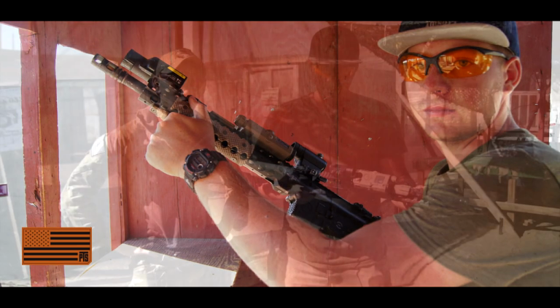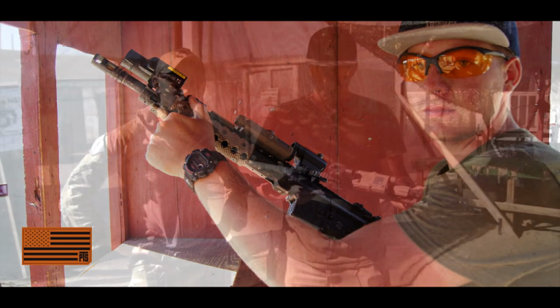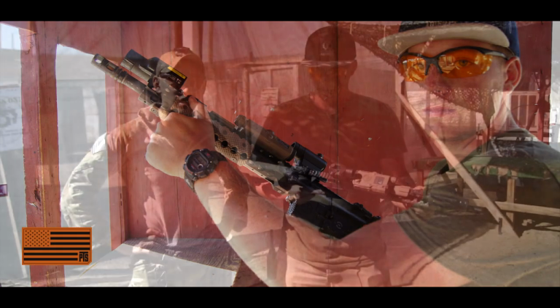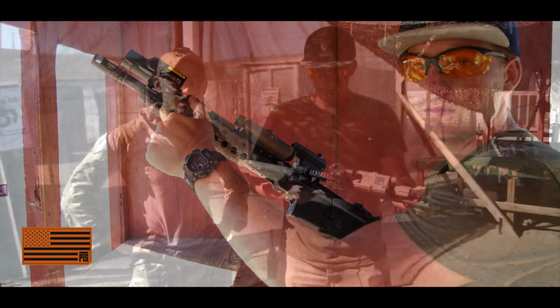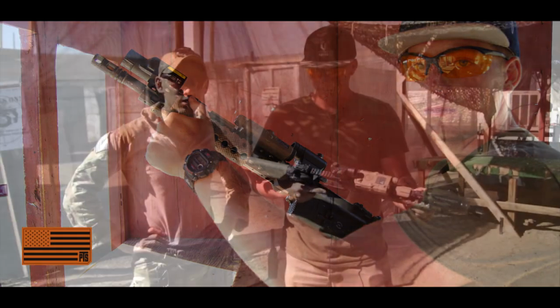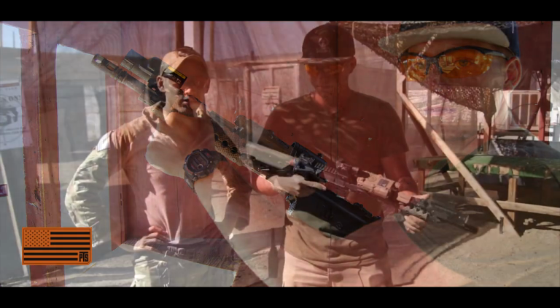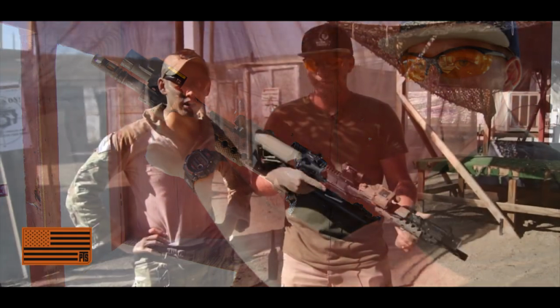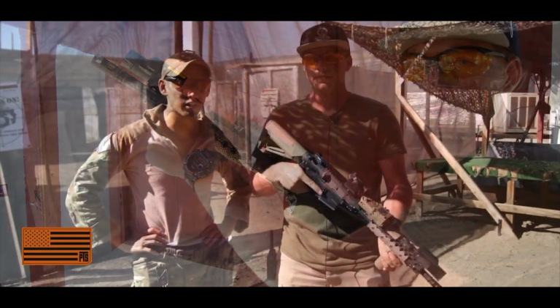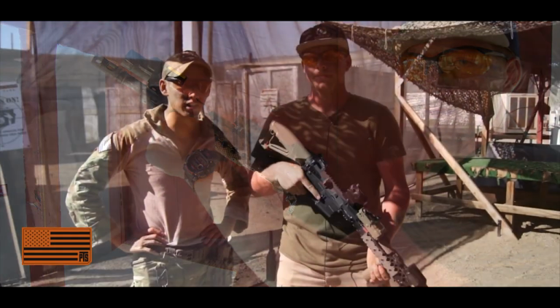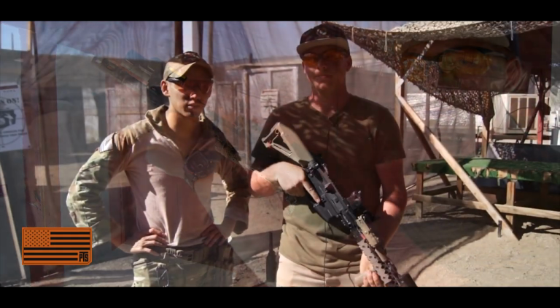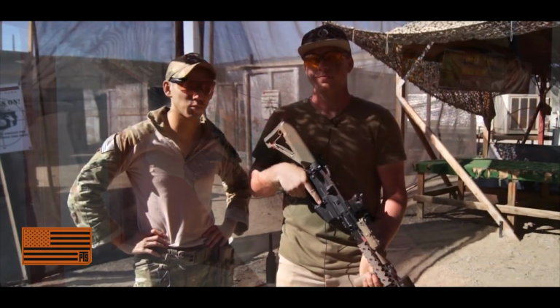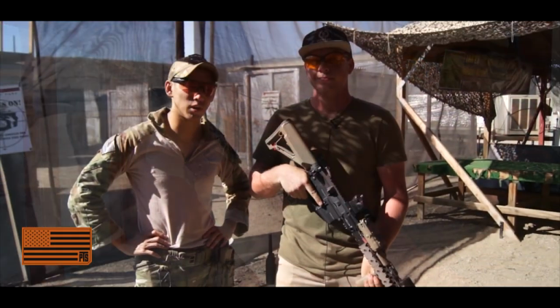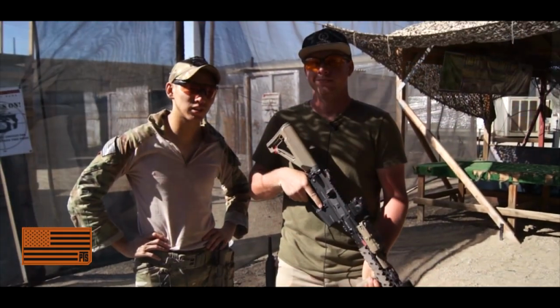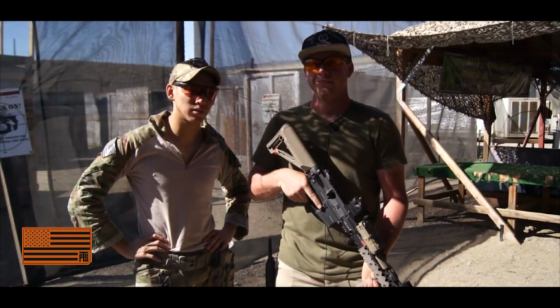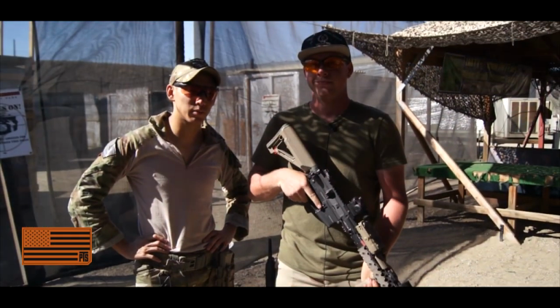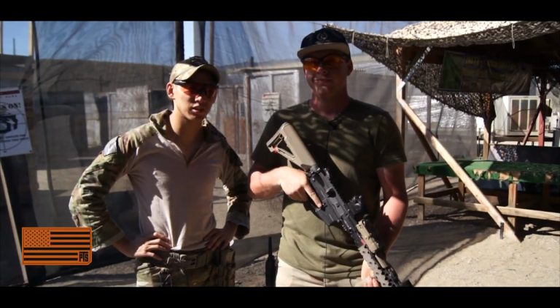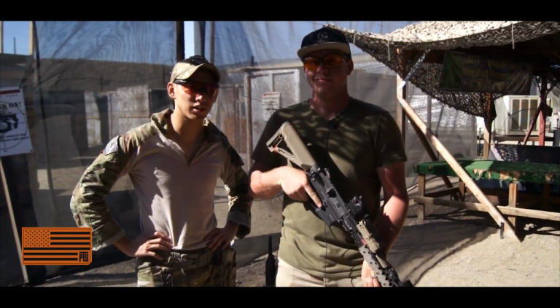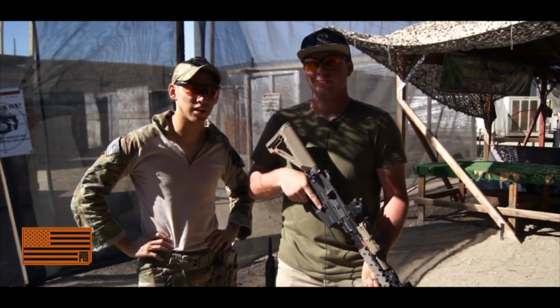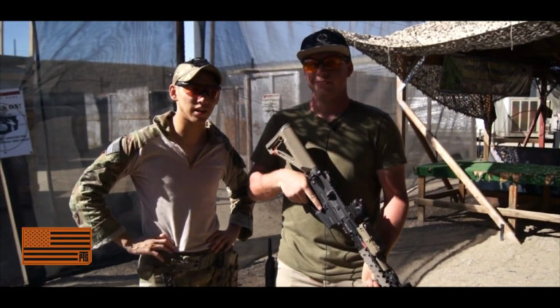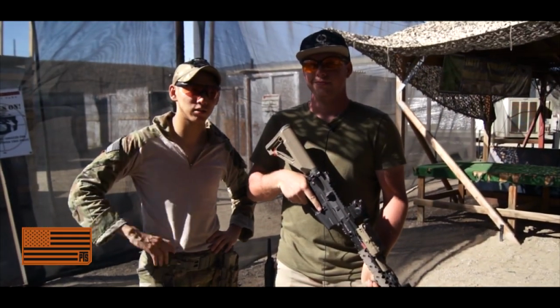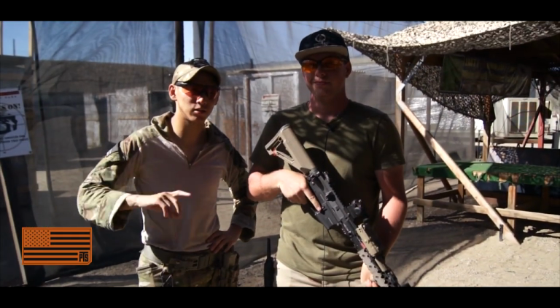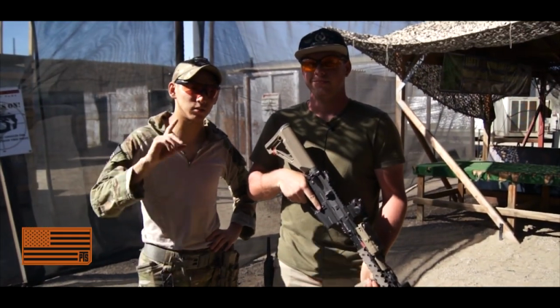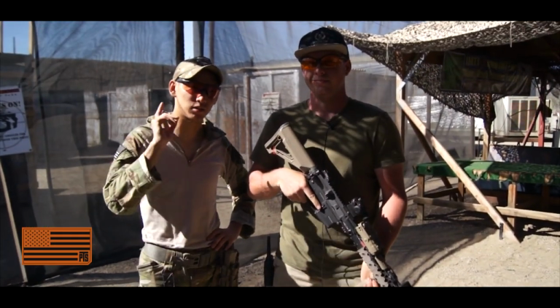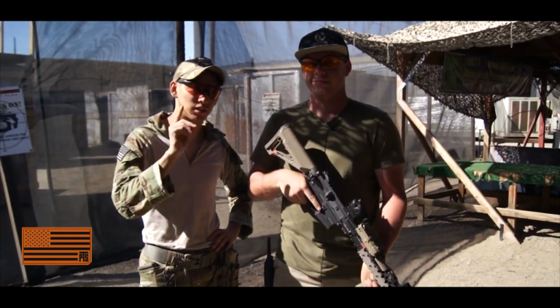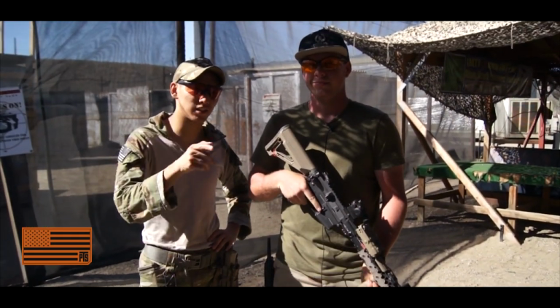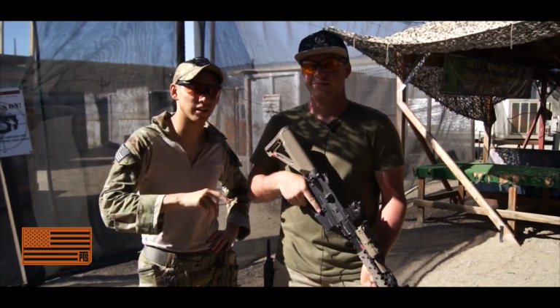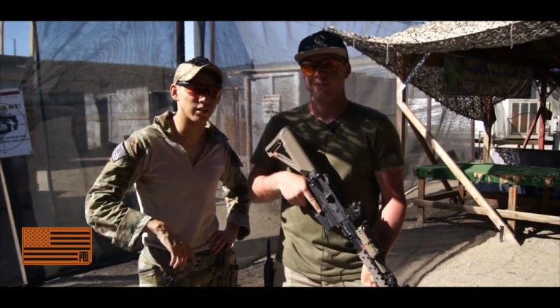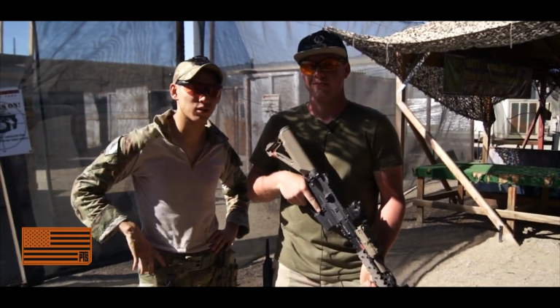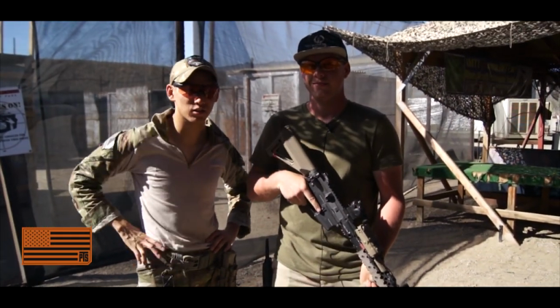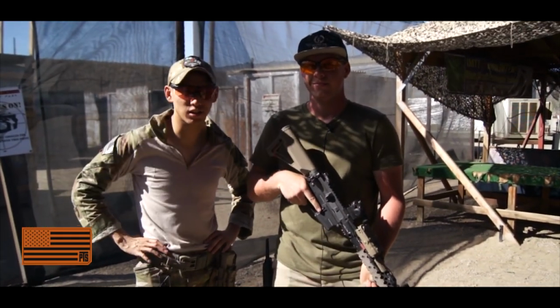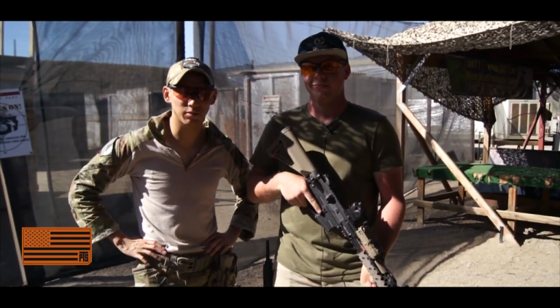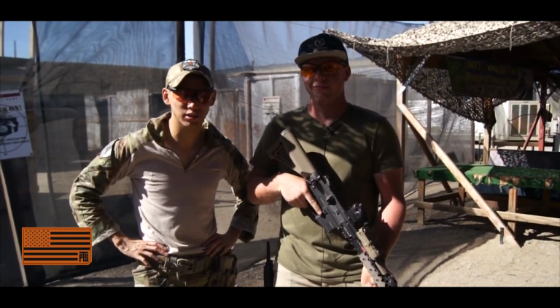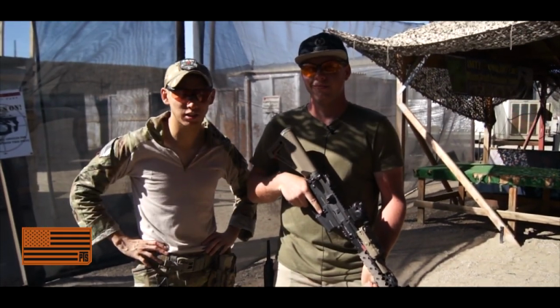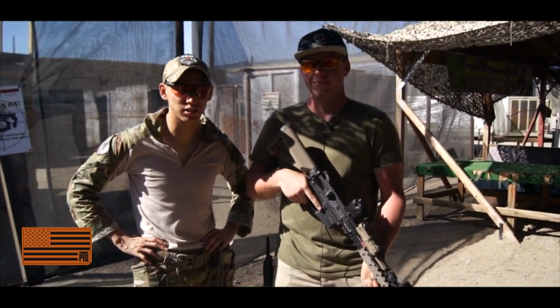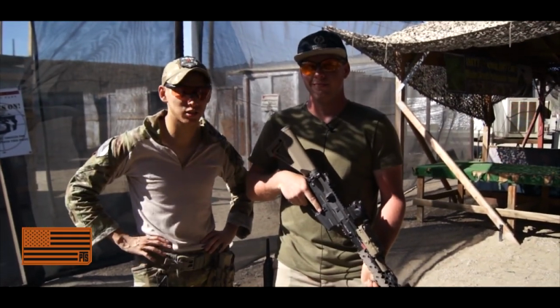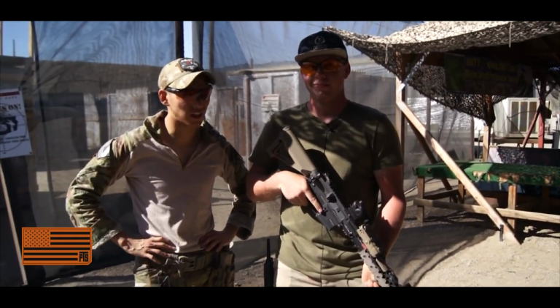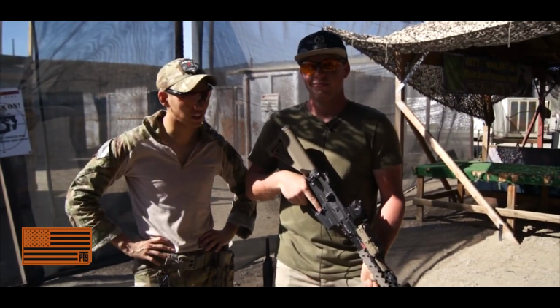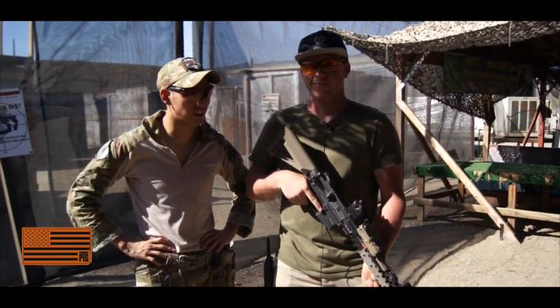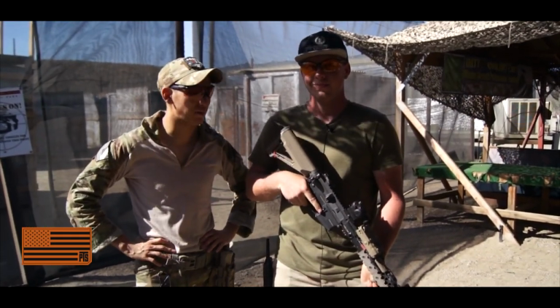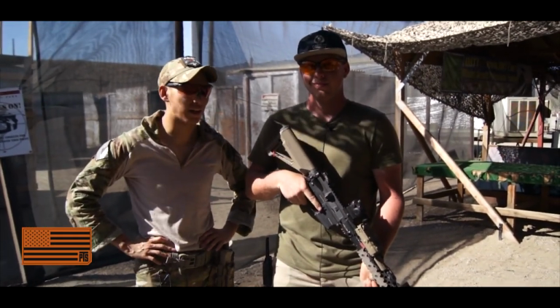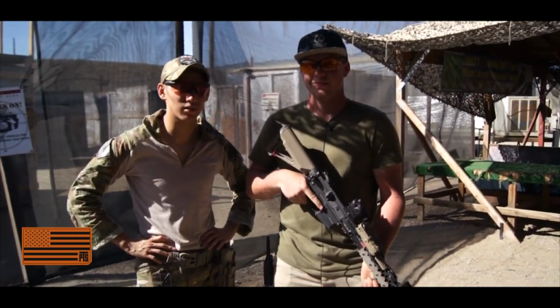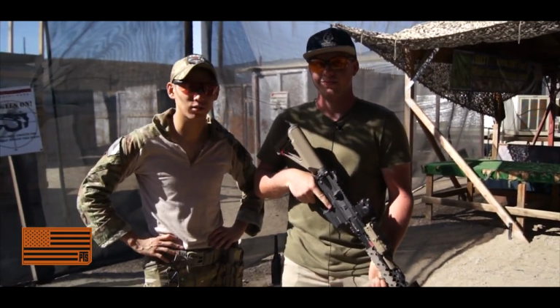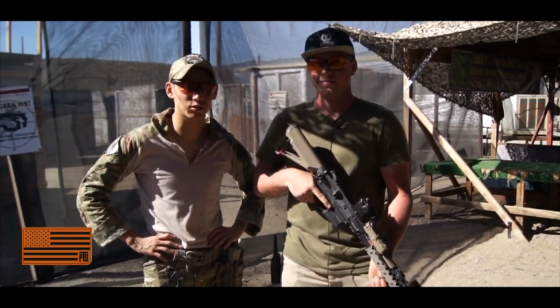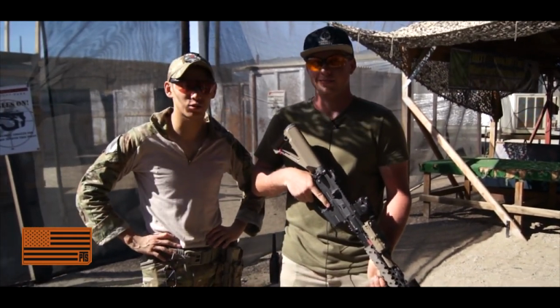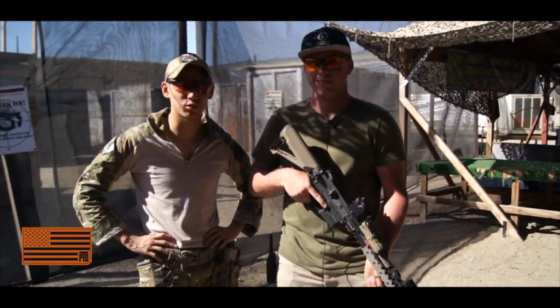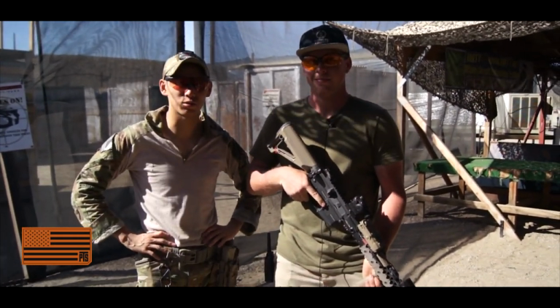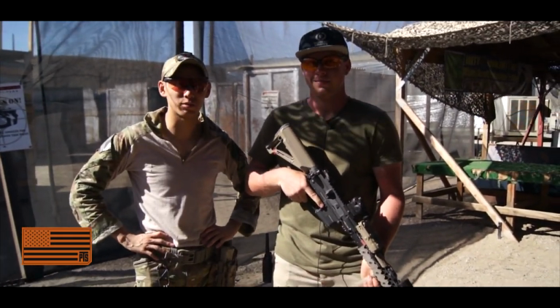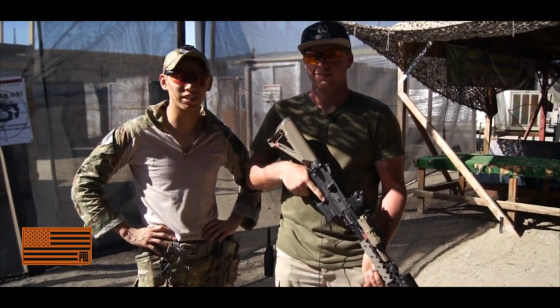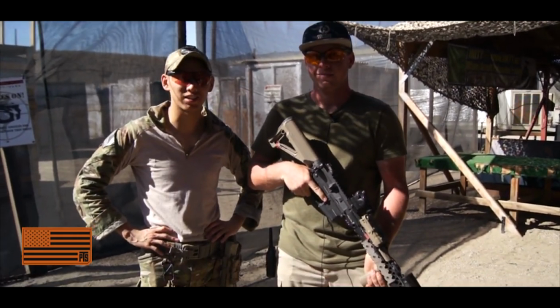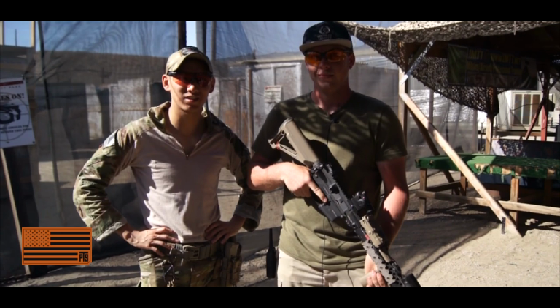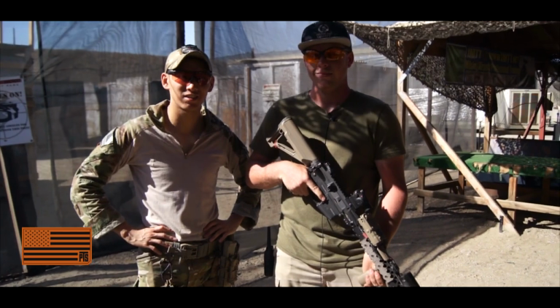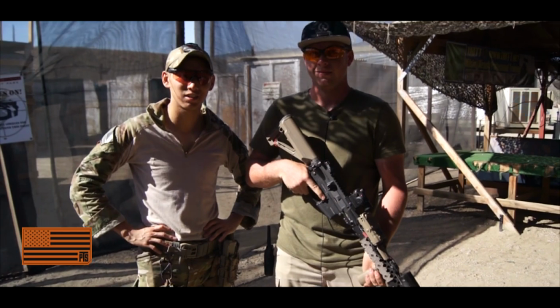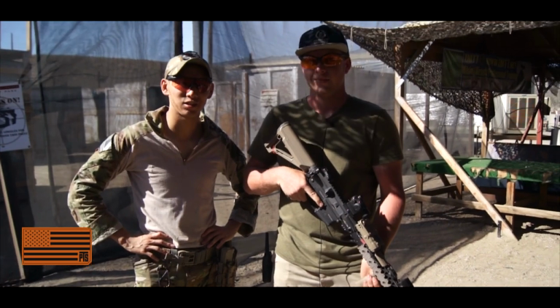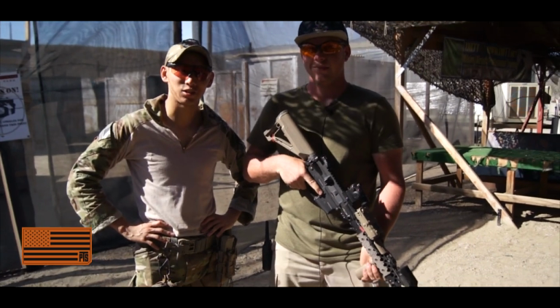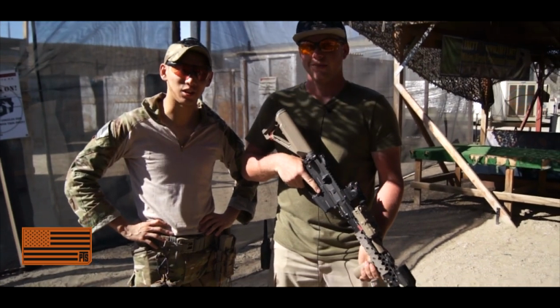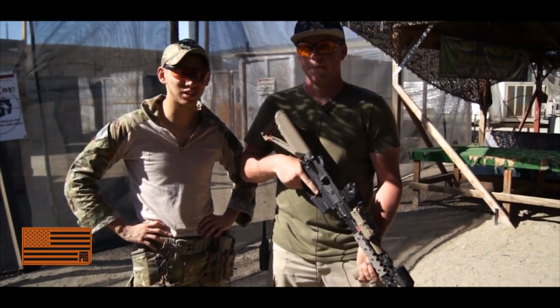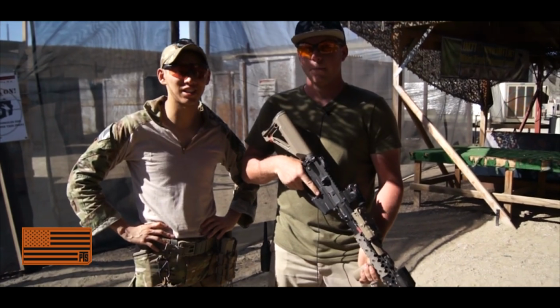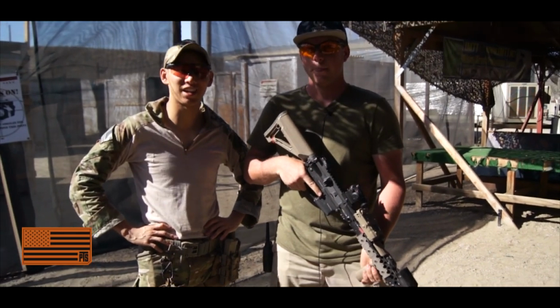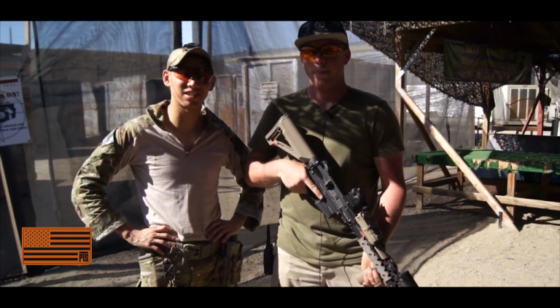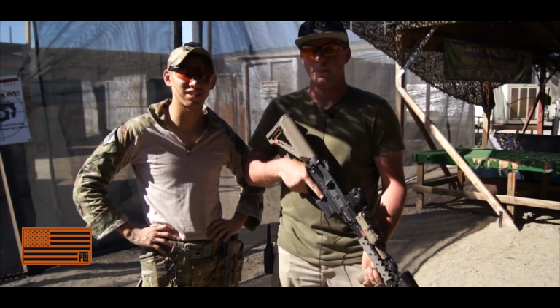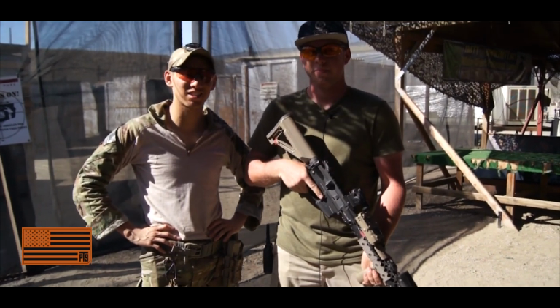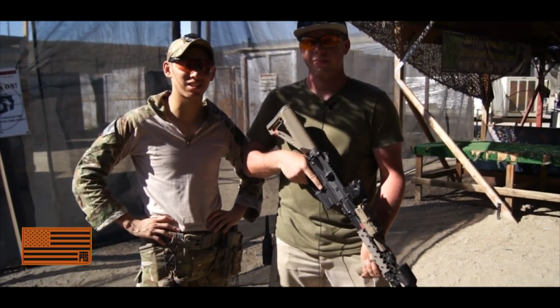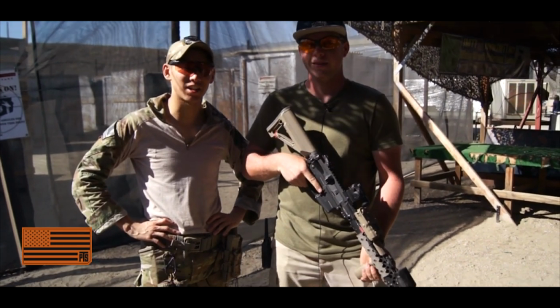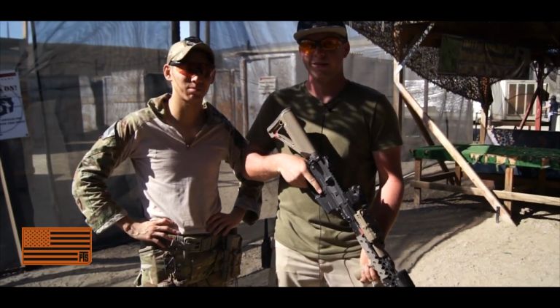Alright guys, well thank you guys for watching. Big shout out to Syndicate Airsoft — make sure you guys check them out on all their social media. I'll see you guys next time.